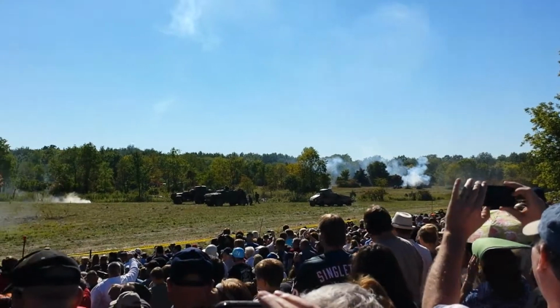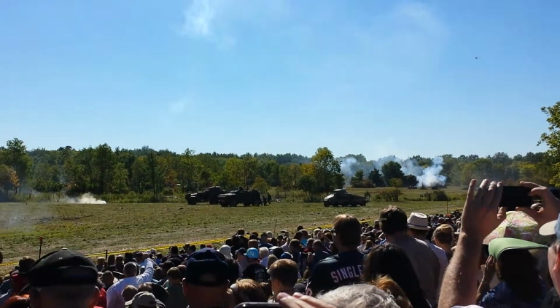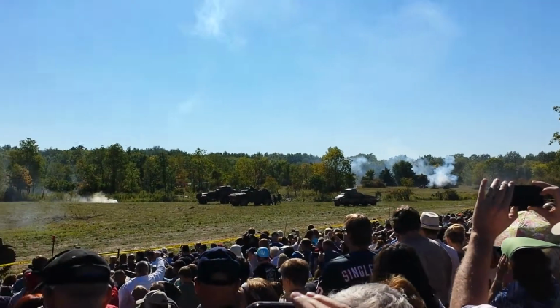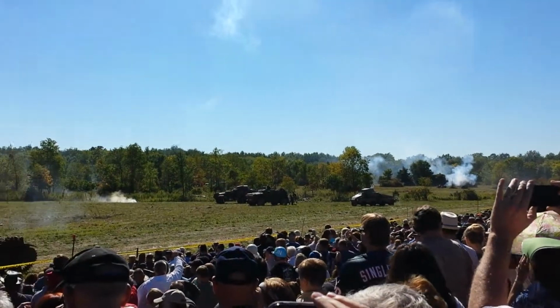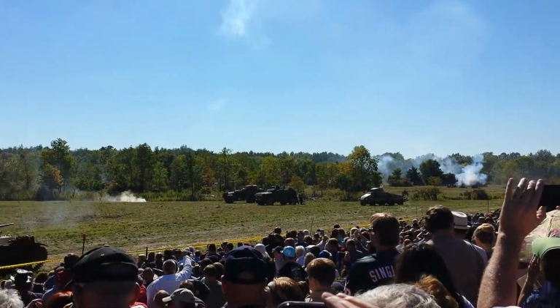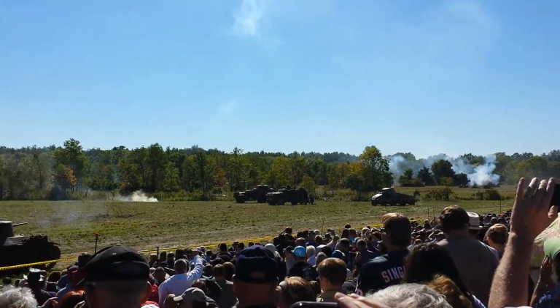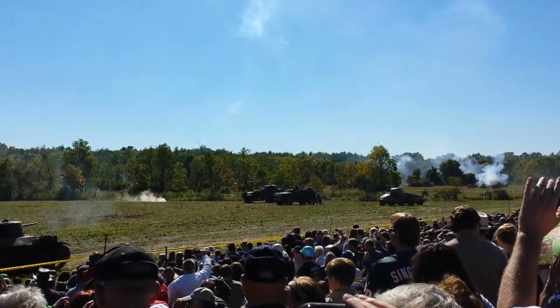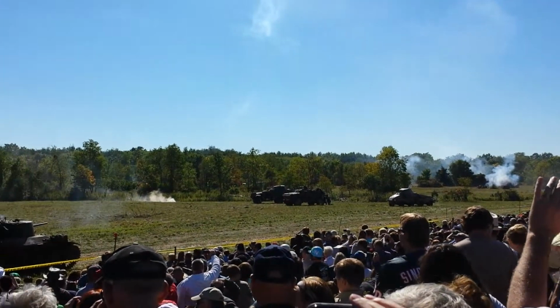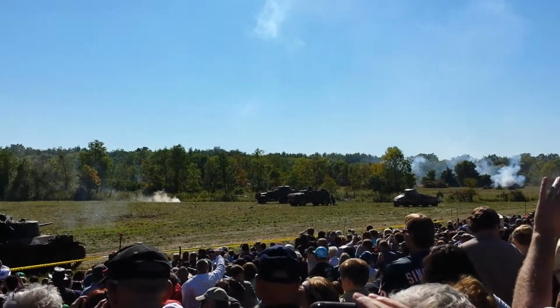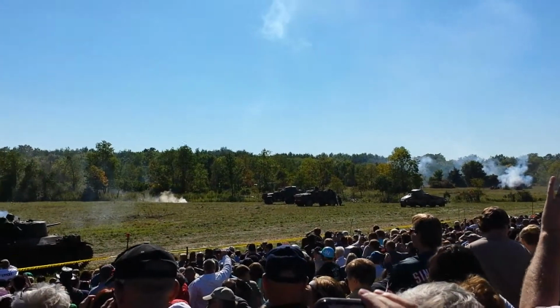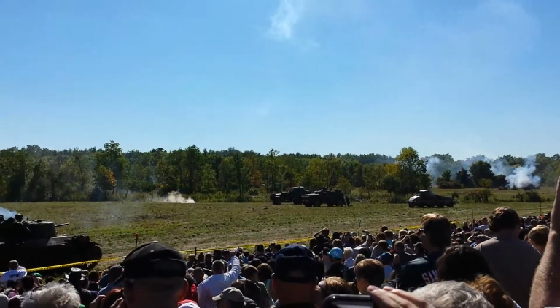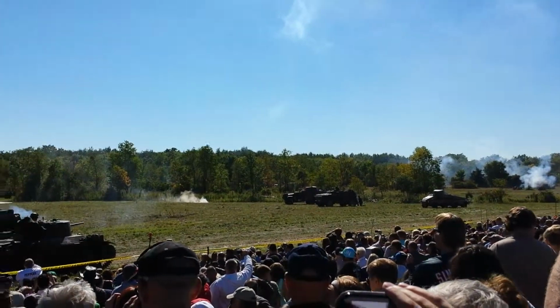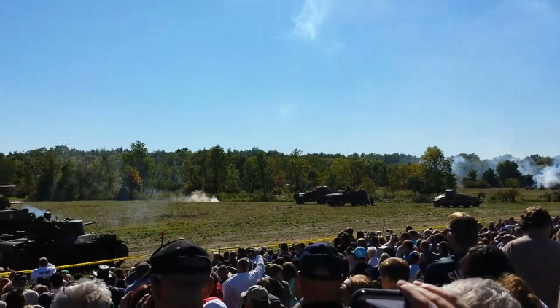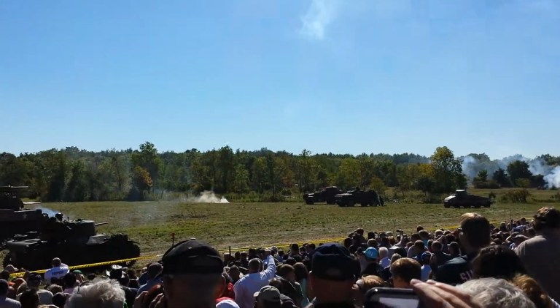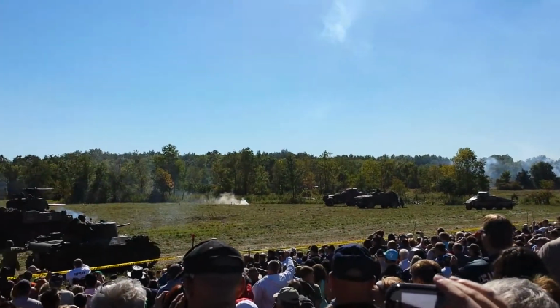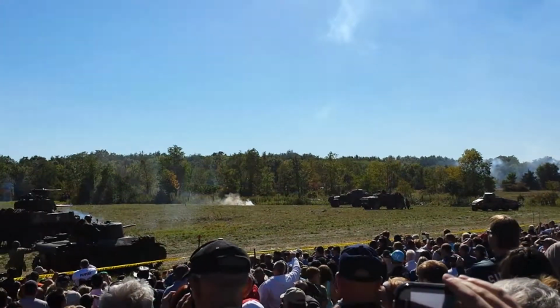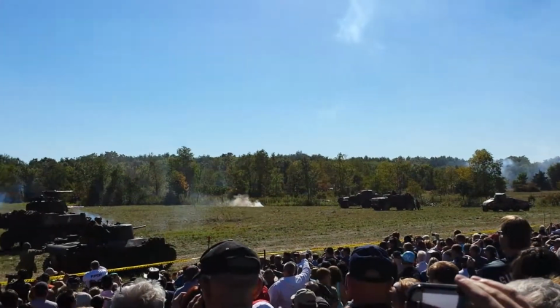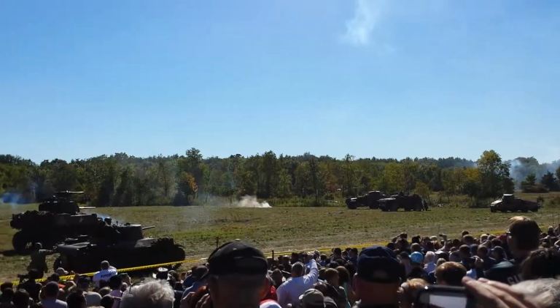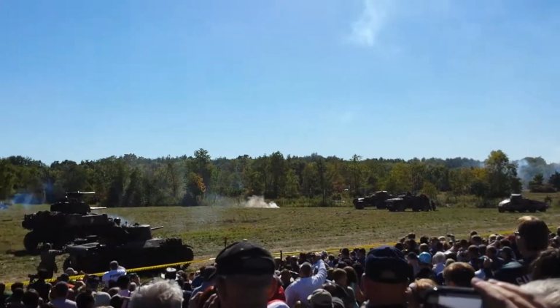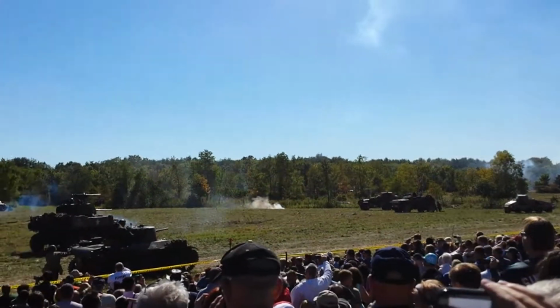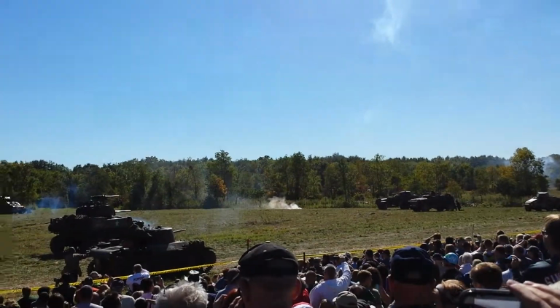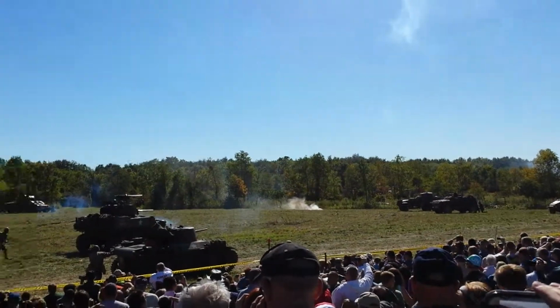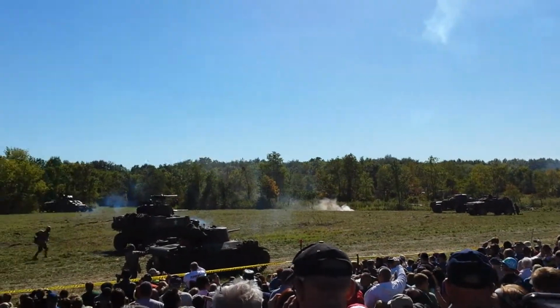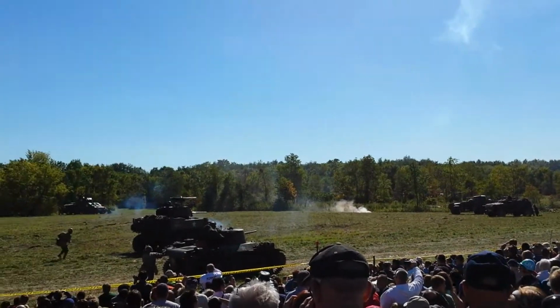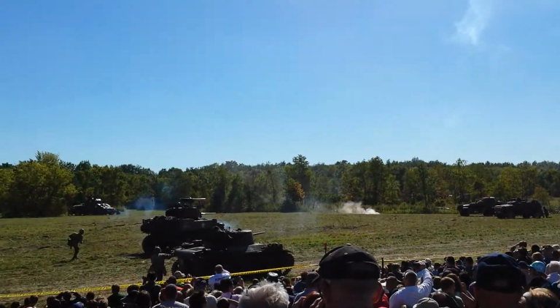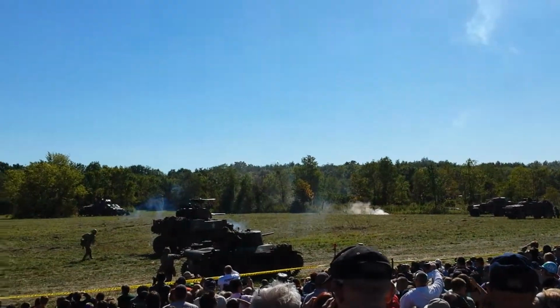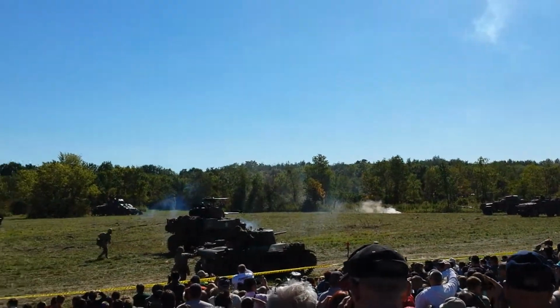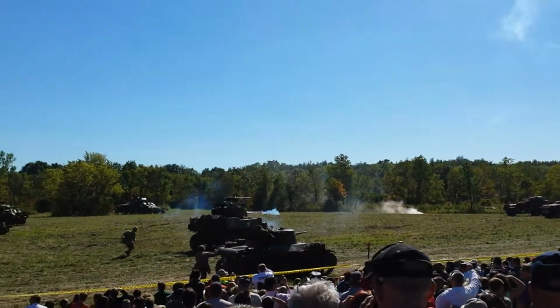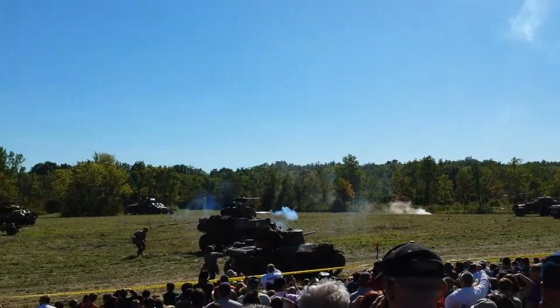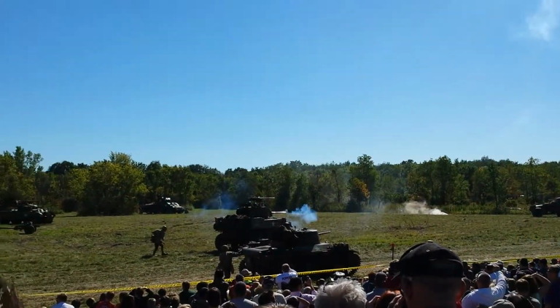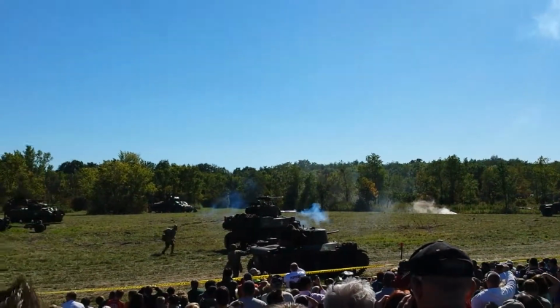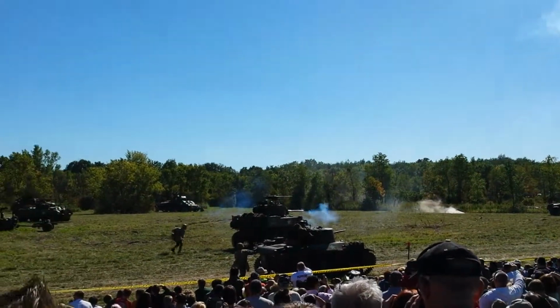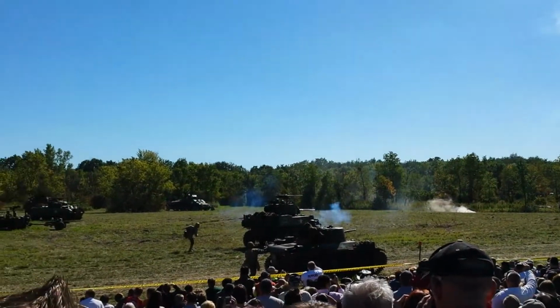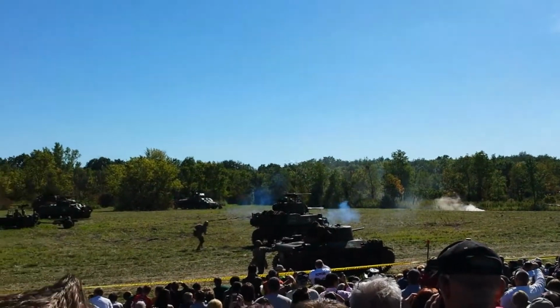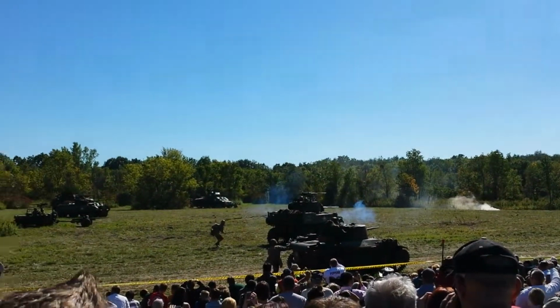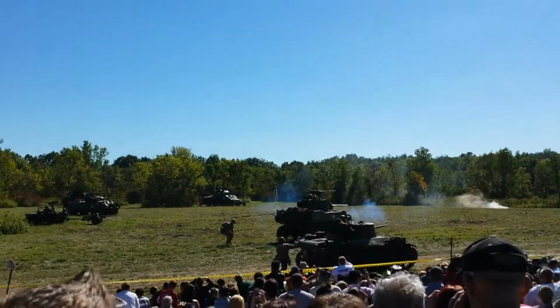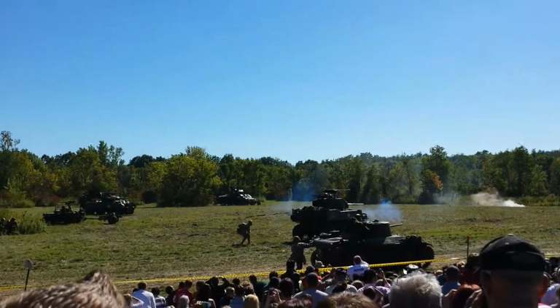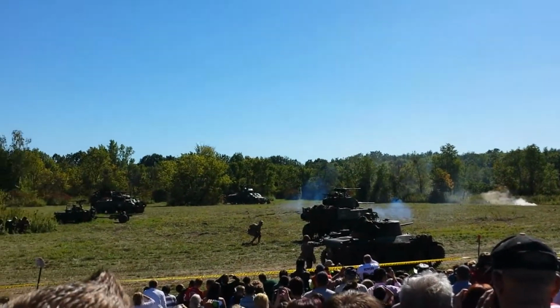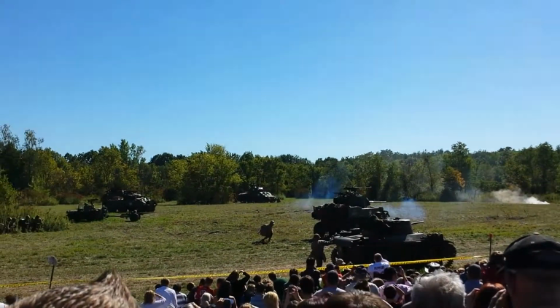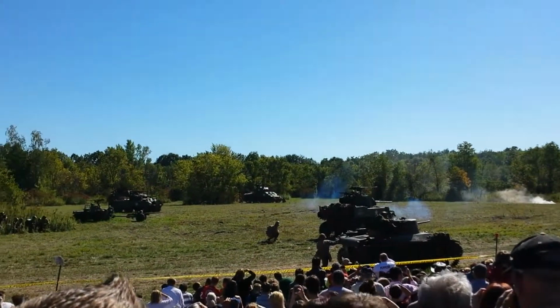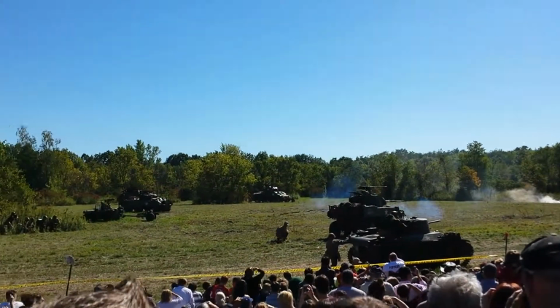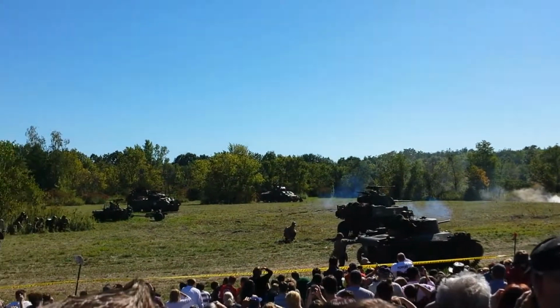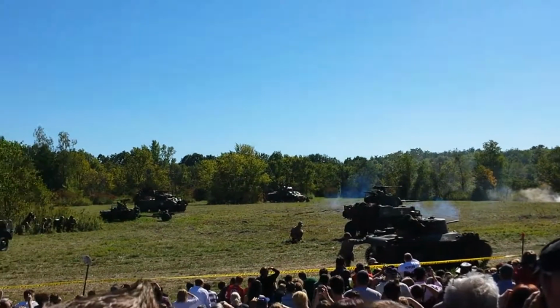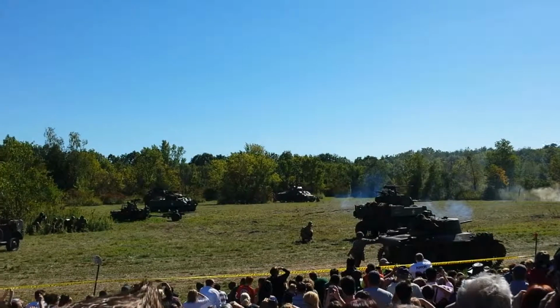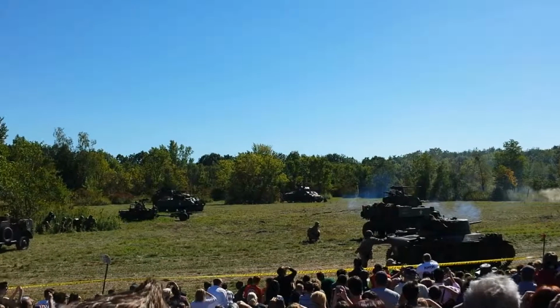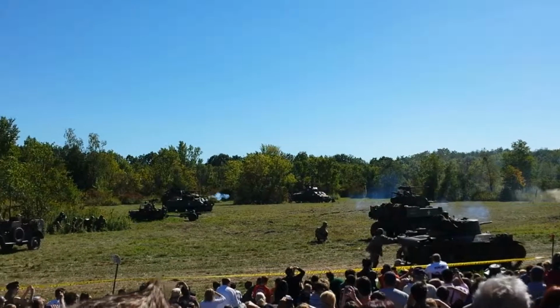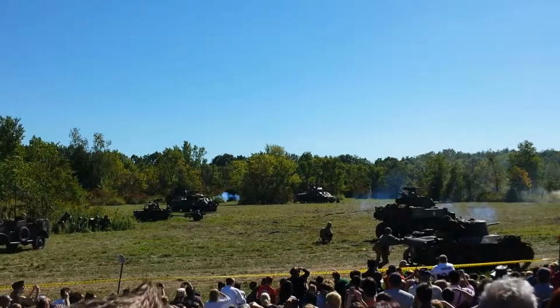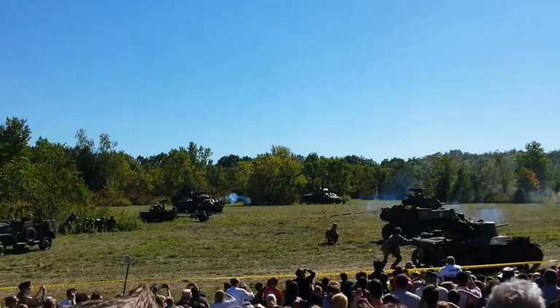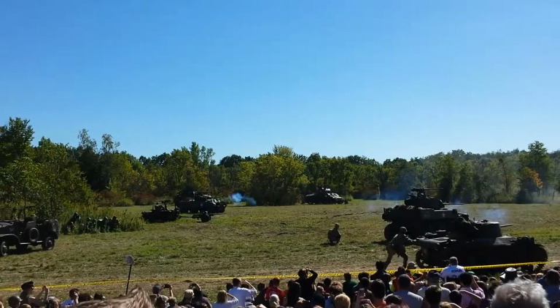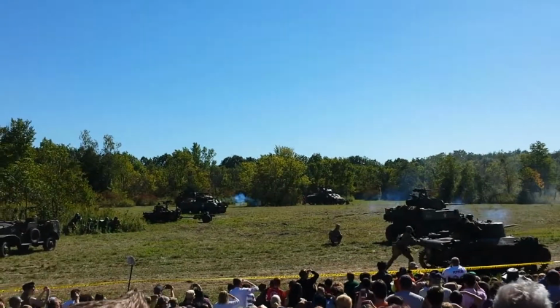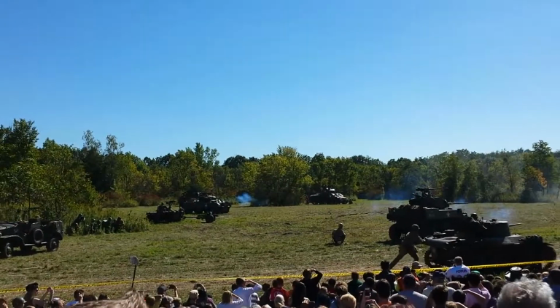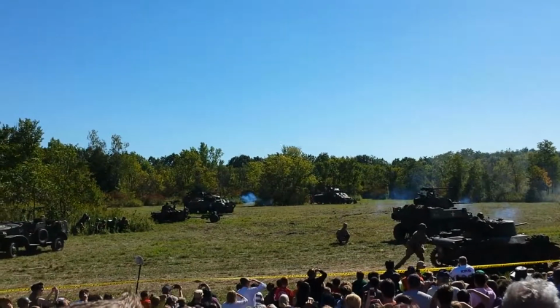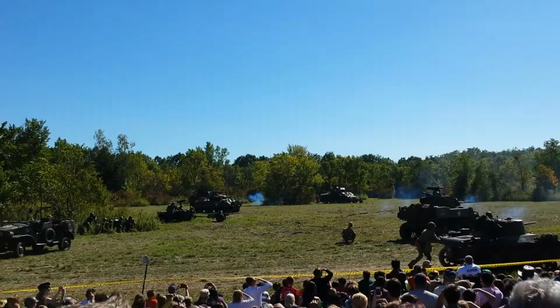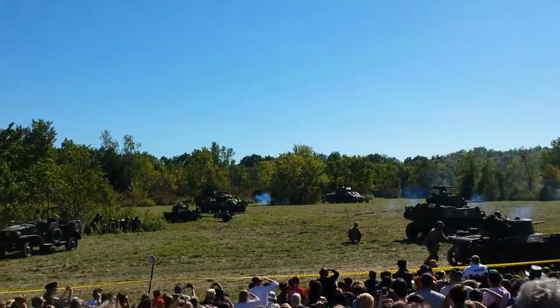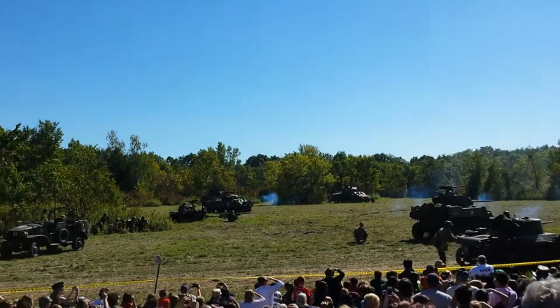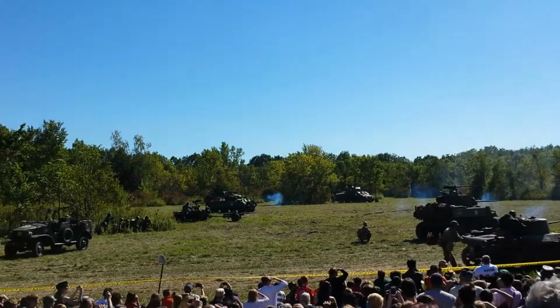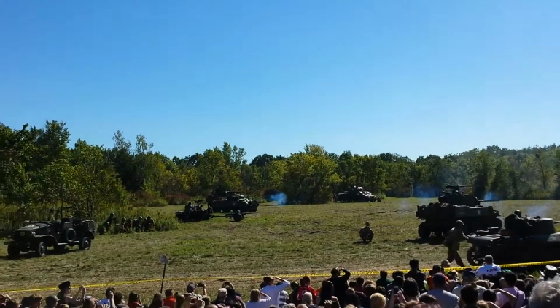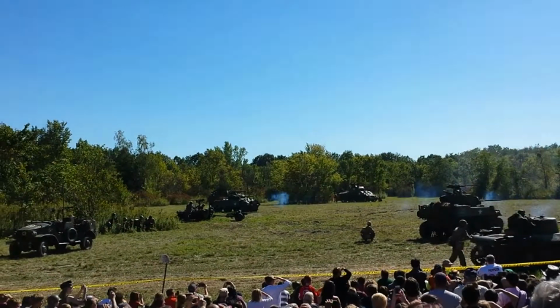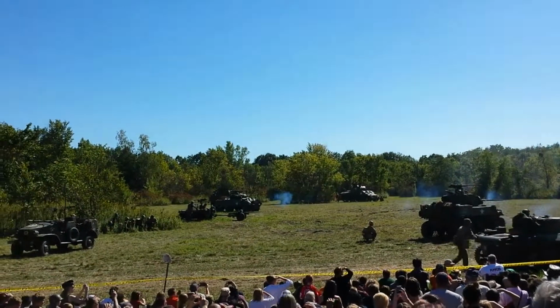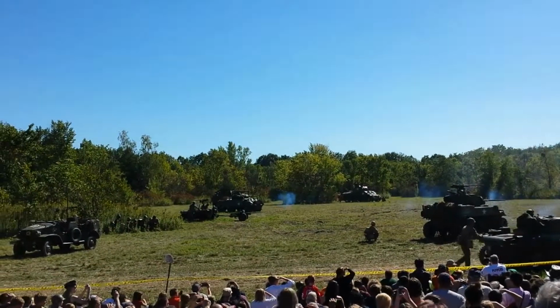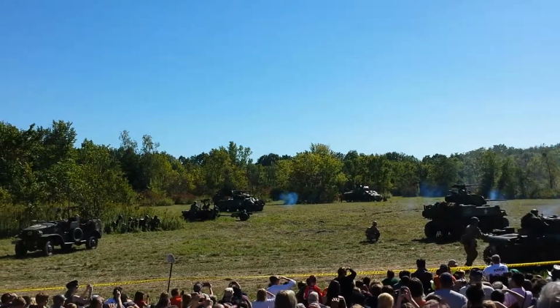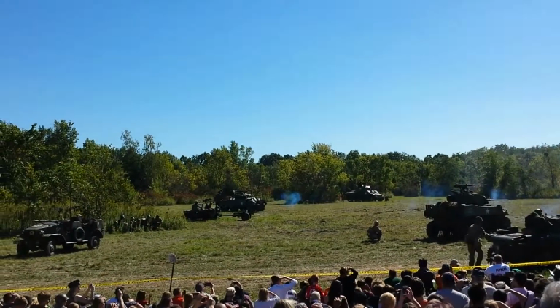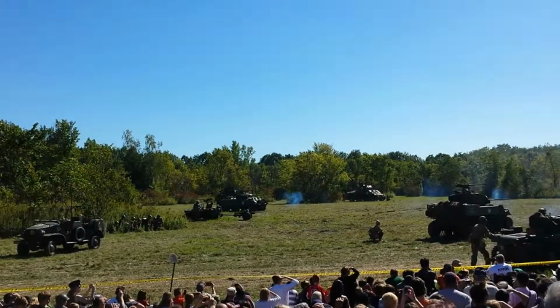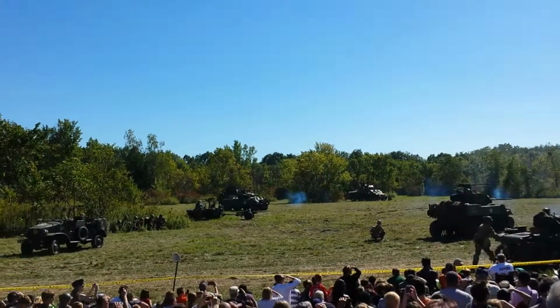The Sherman is now in the view, along with various half-tracks on both sides.